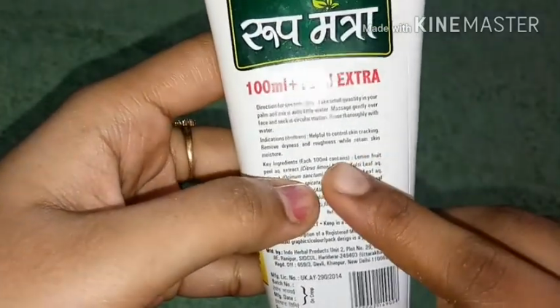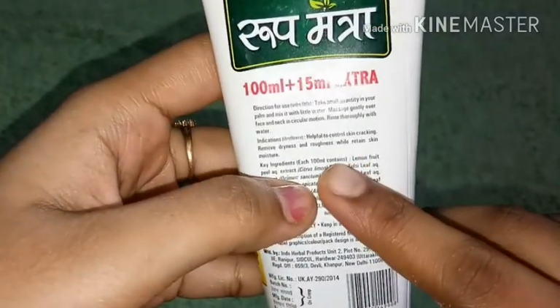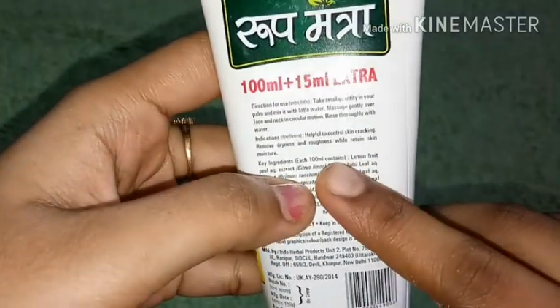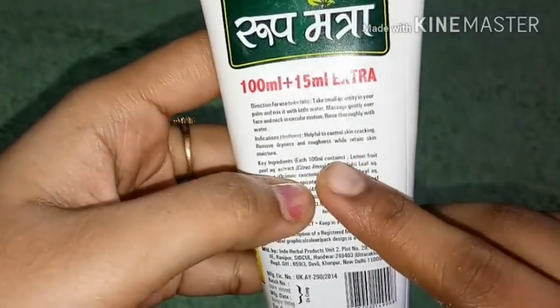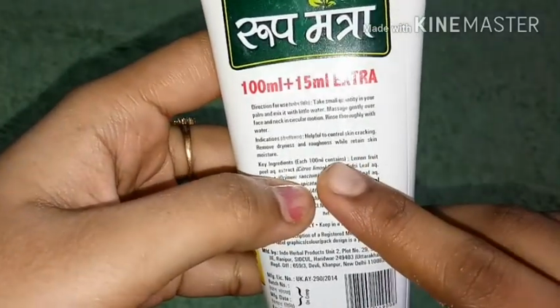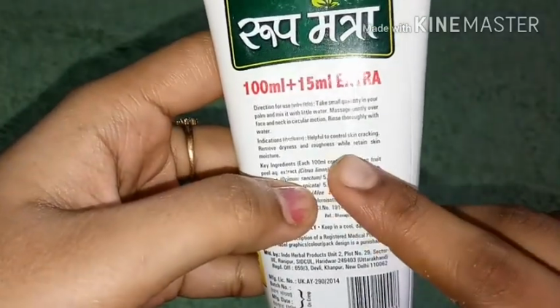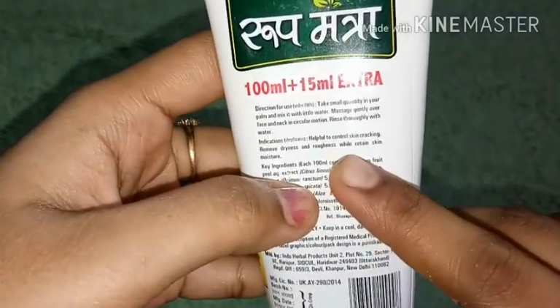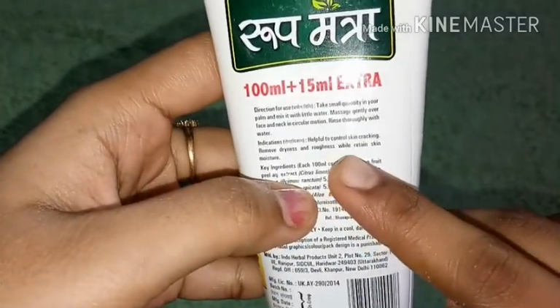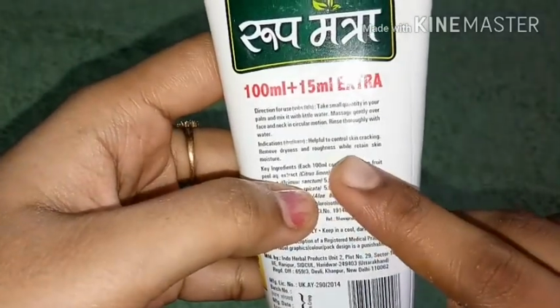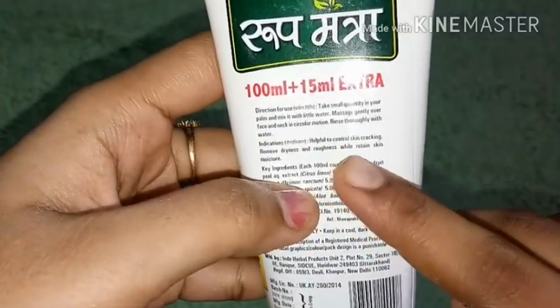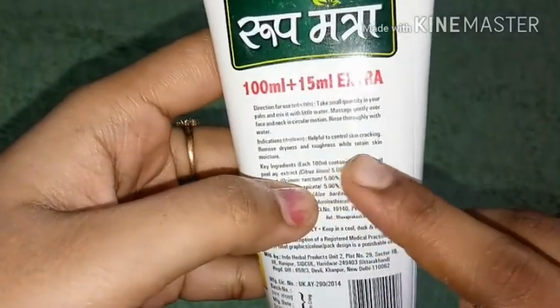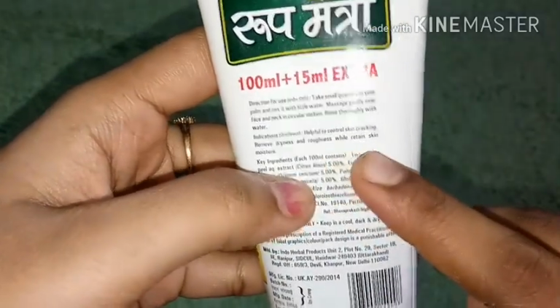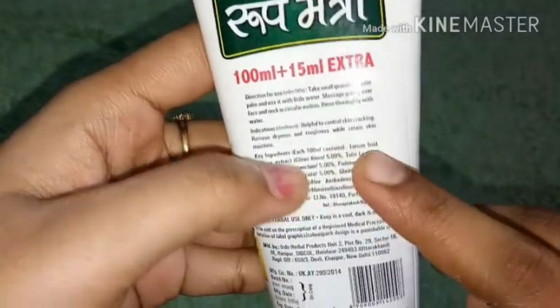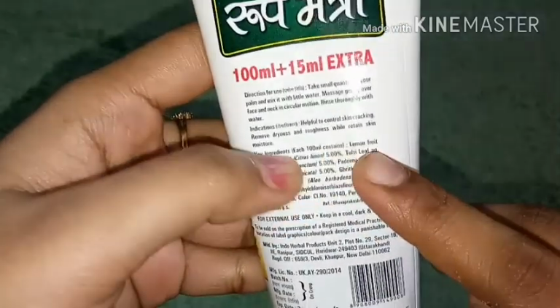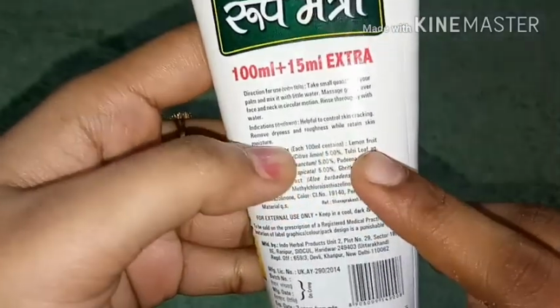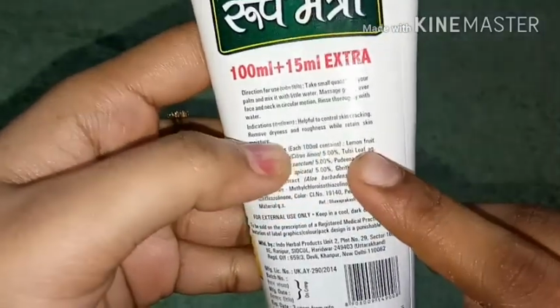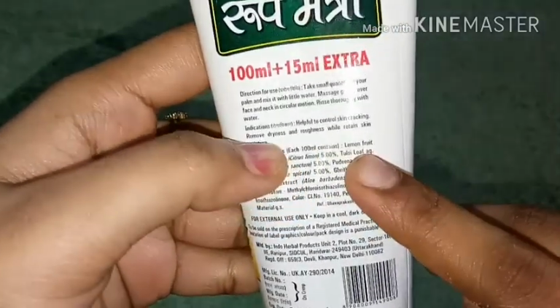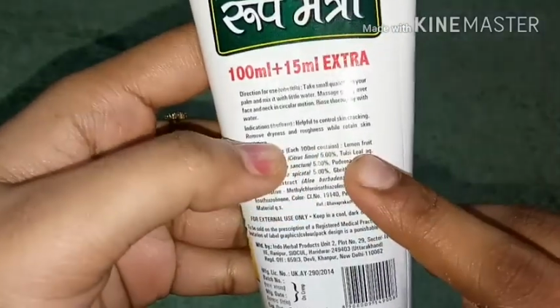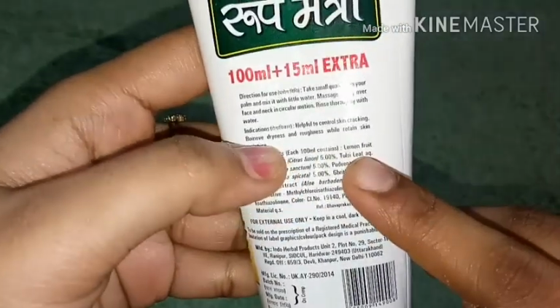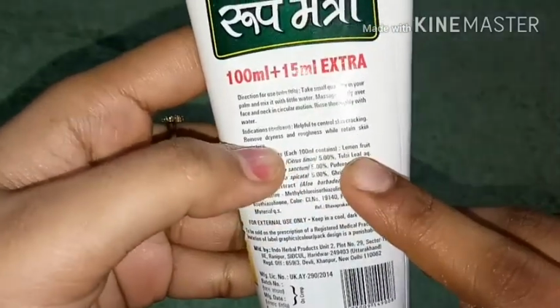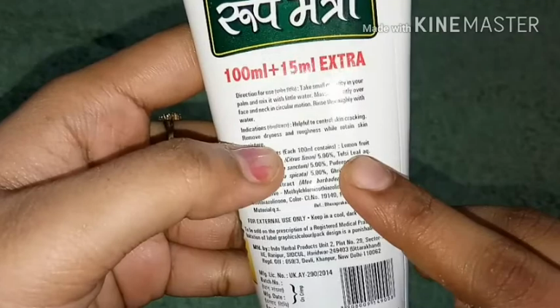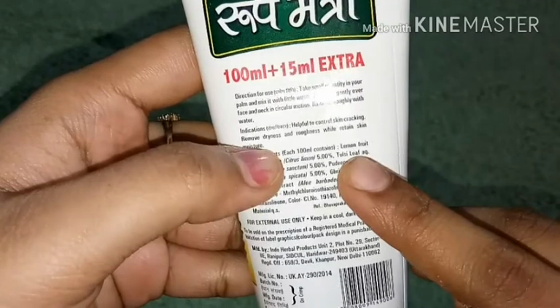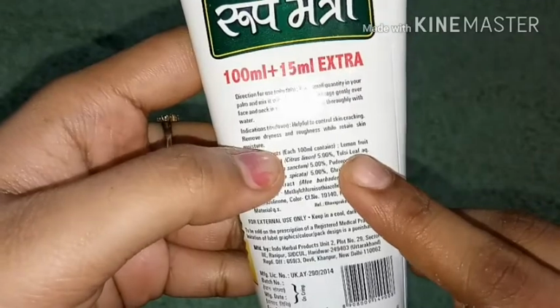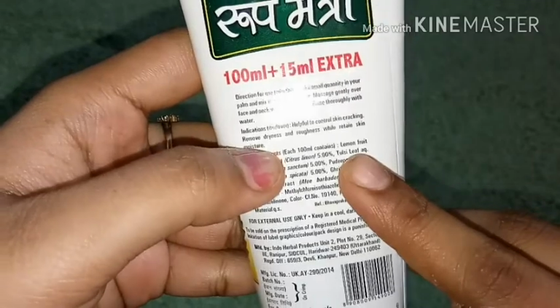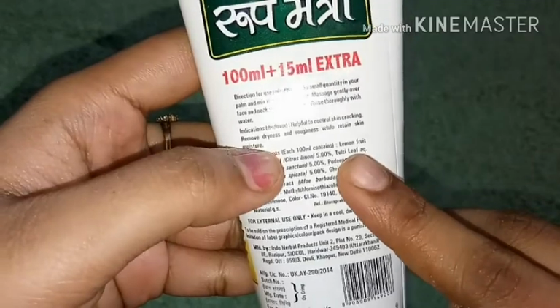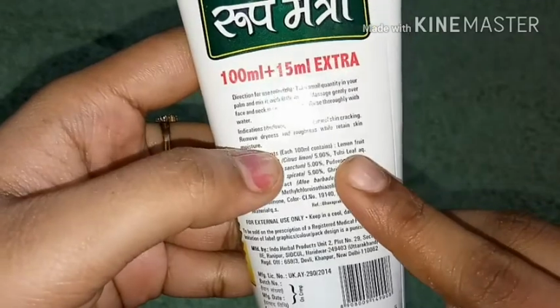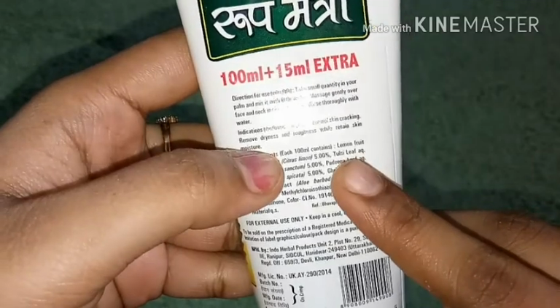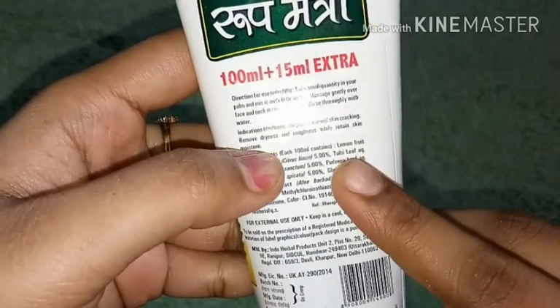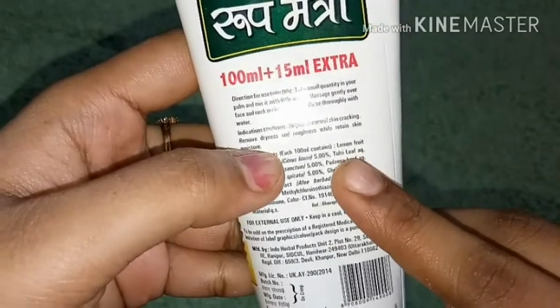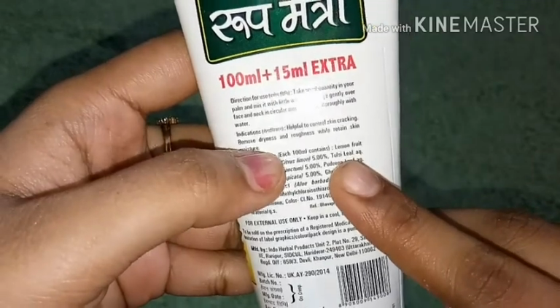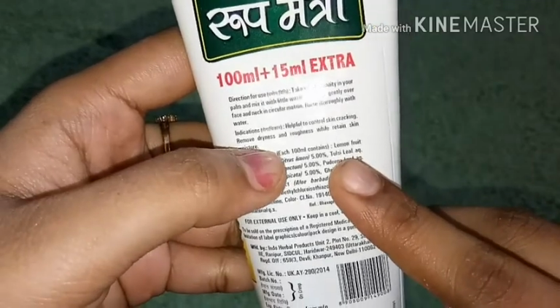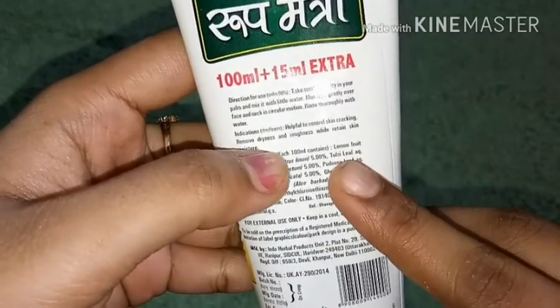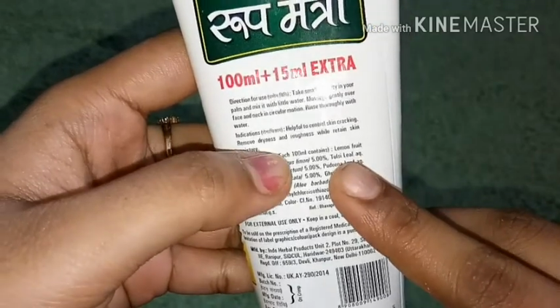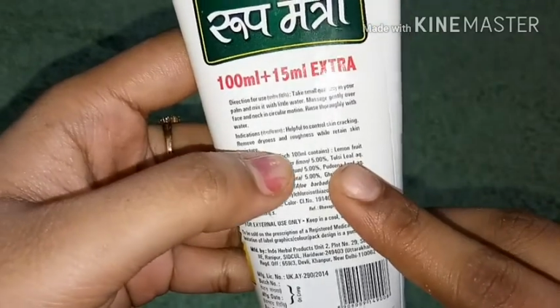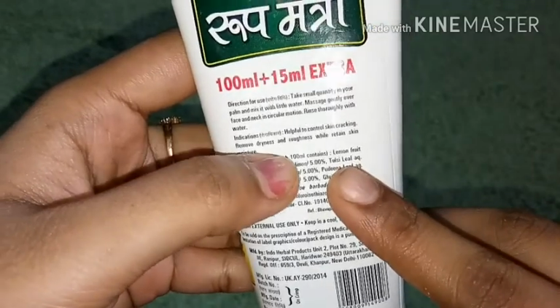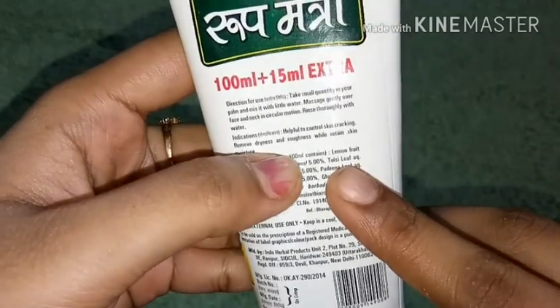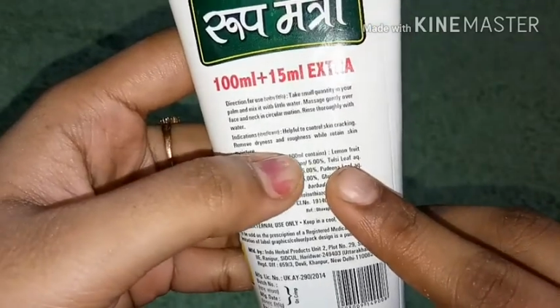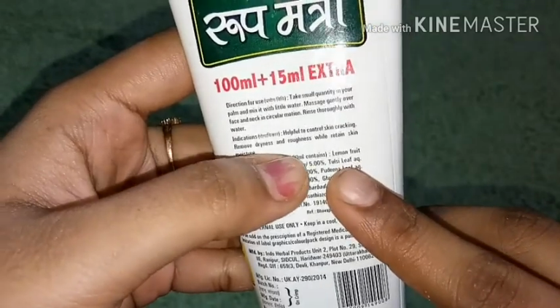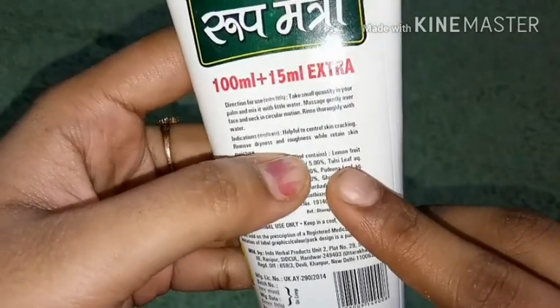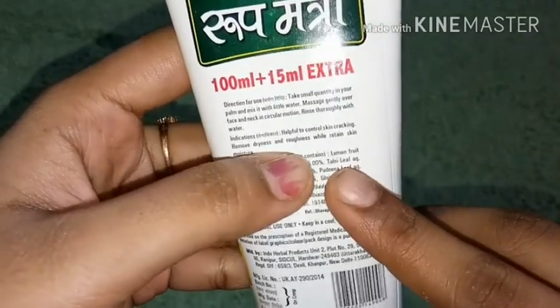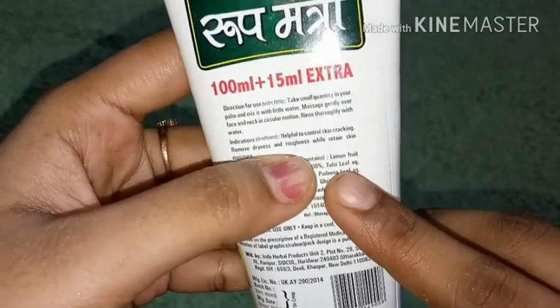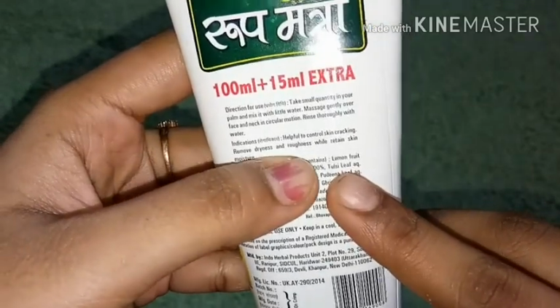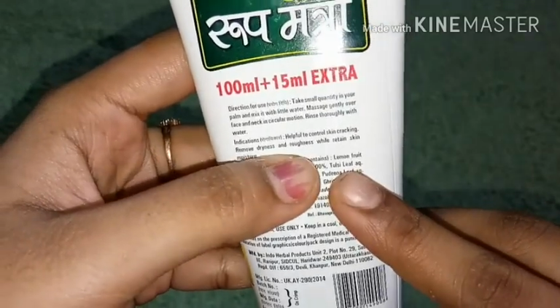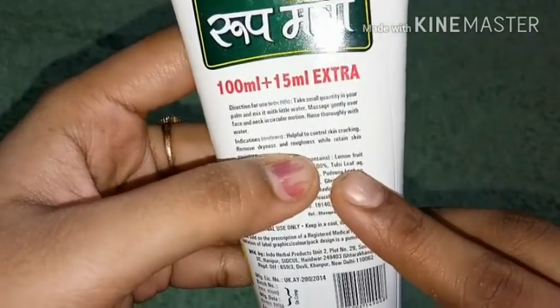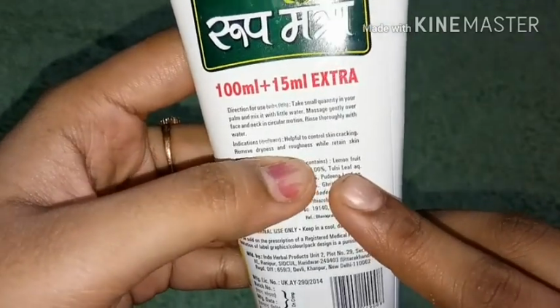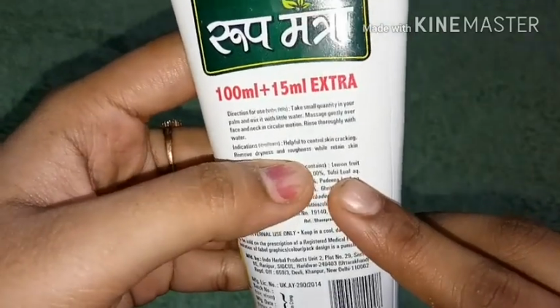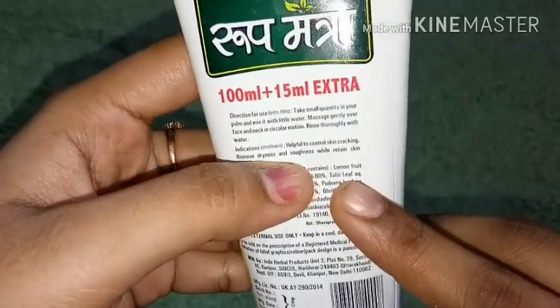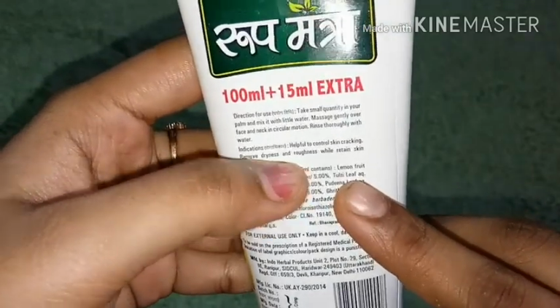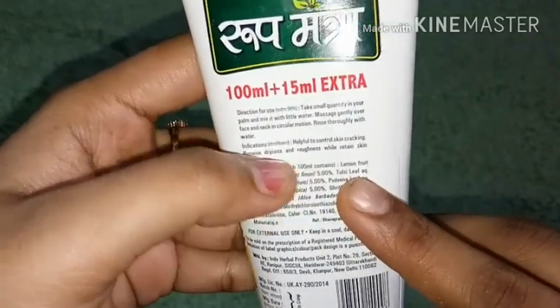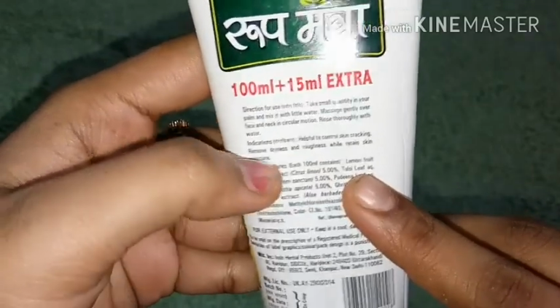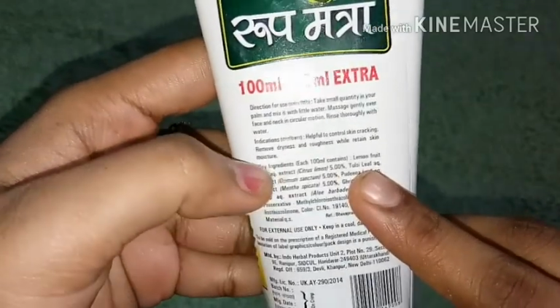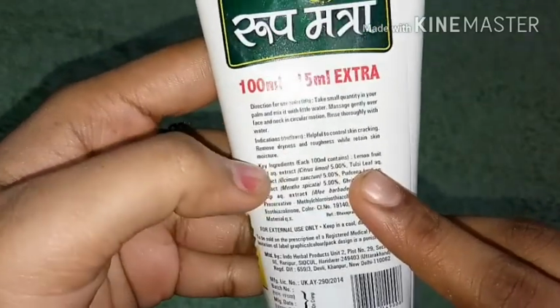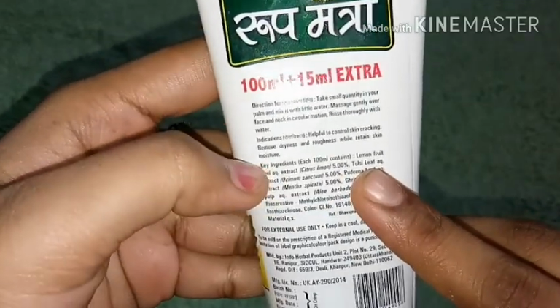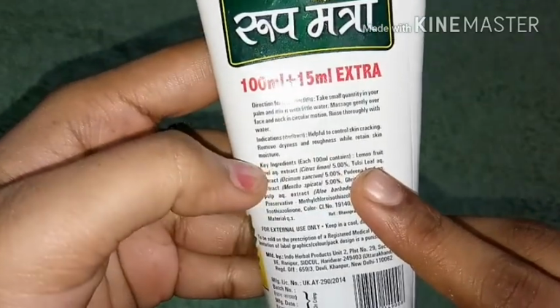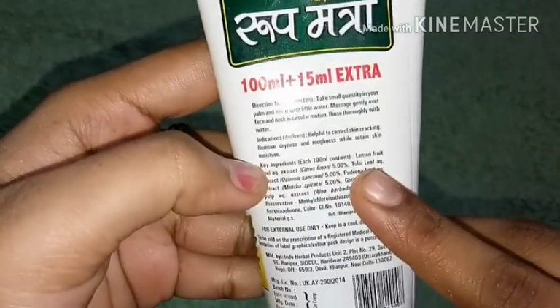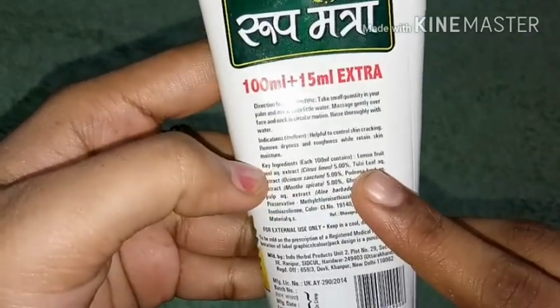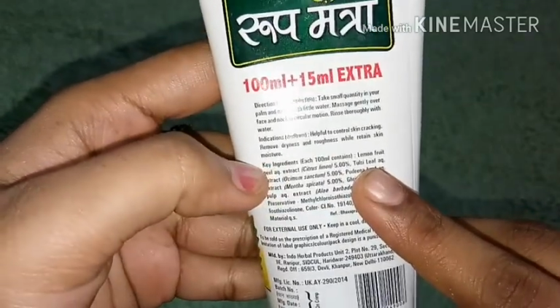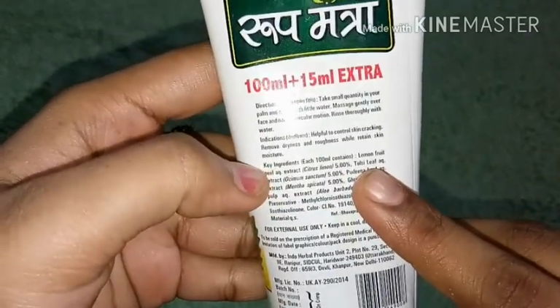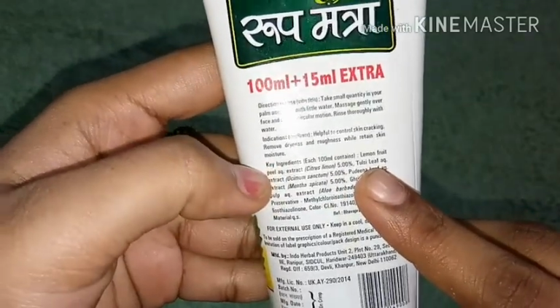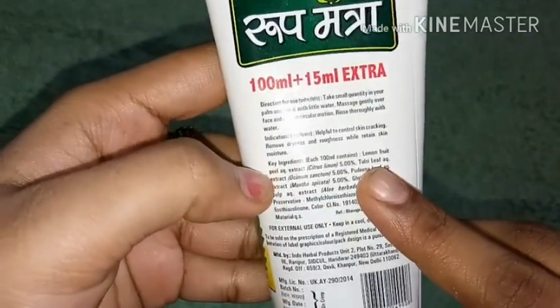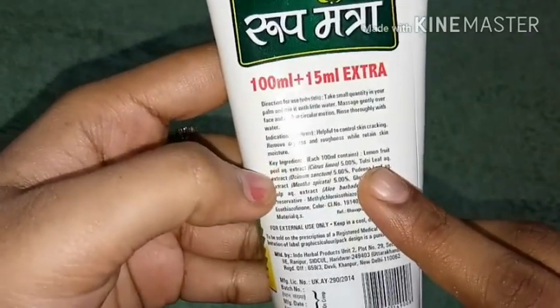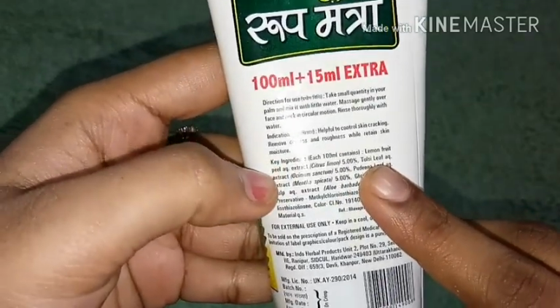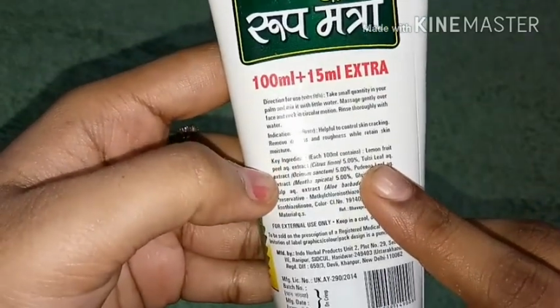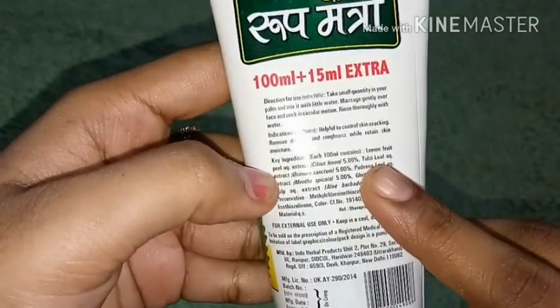As per the directions for use: take a little amount, apply it to your face, and massage in a circular motion.